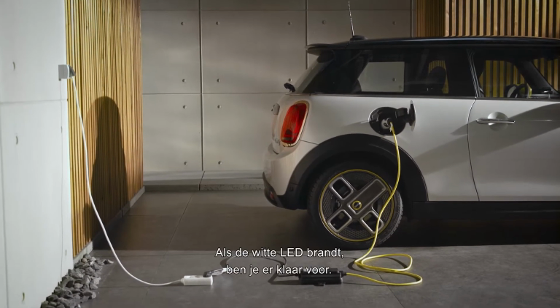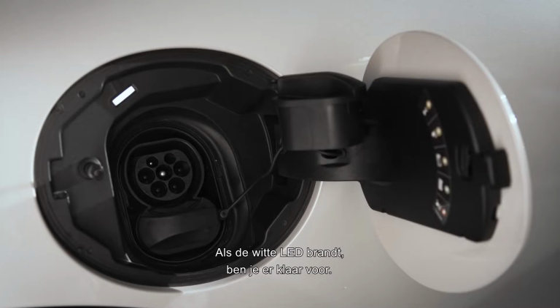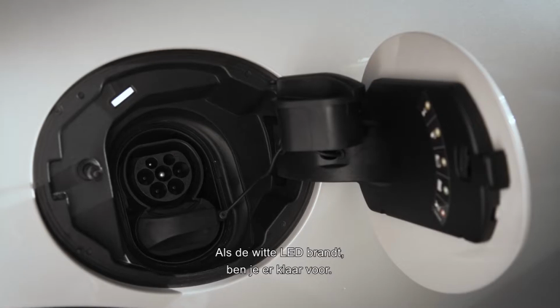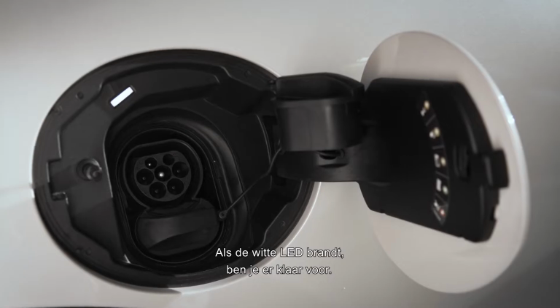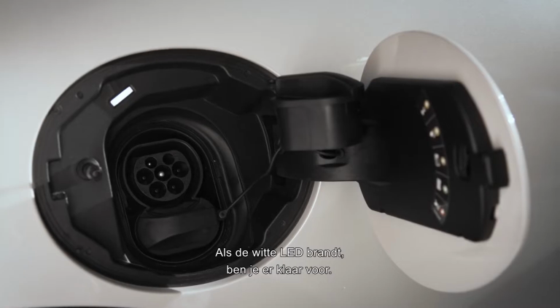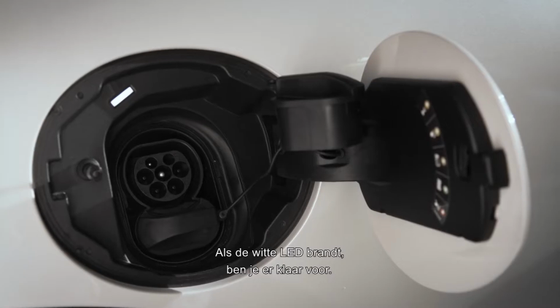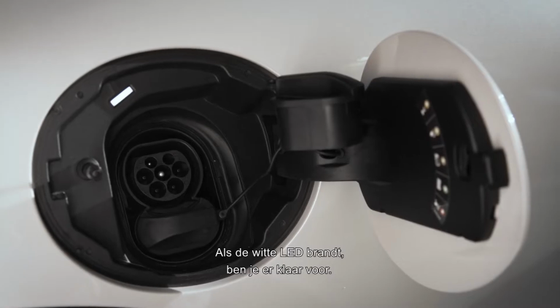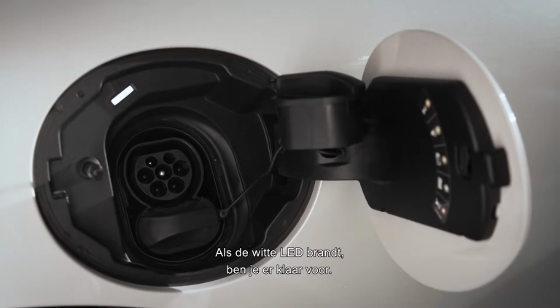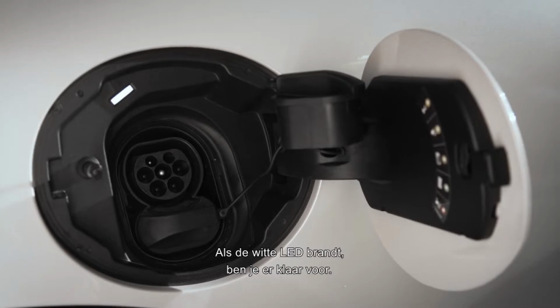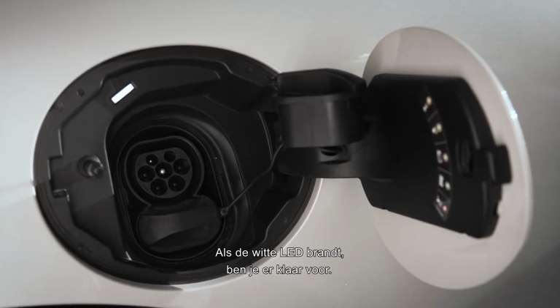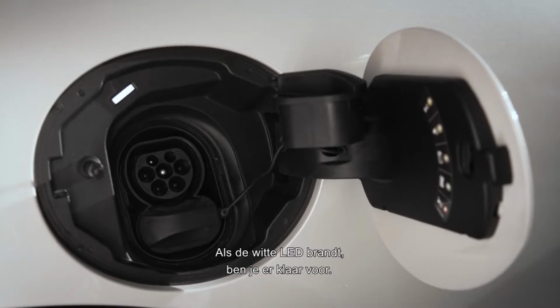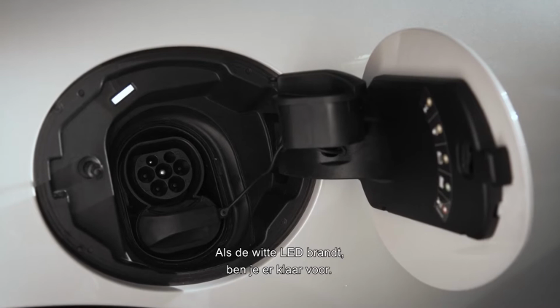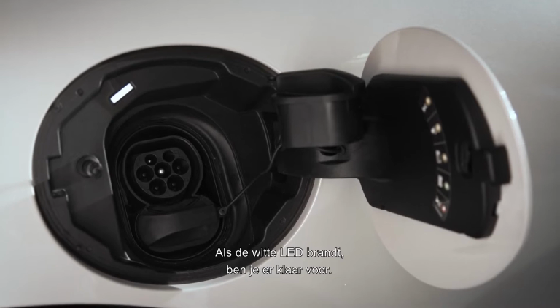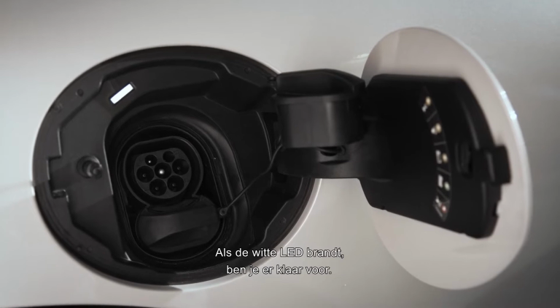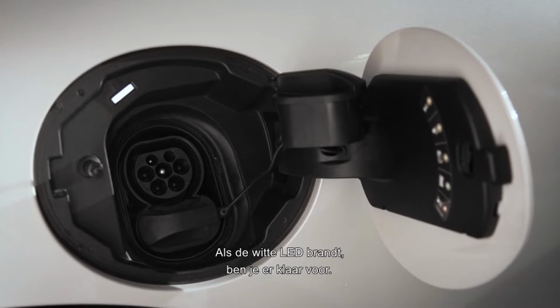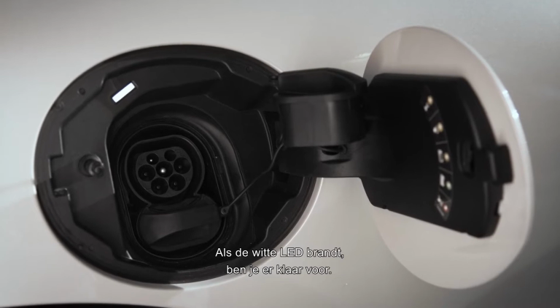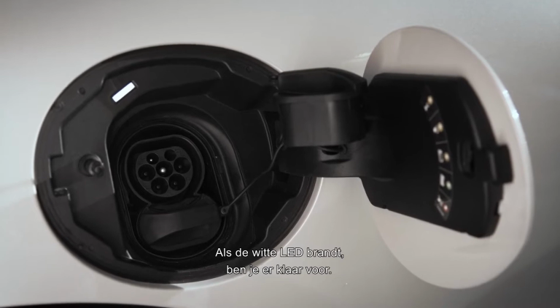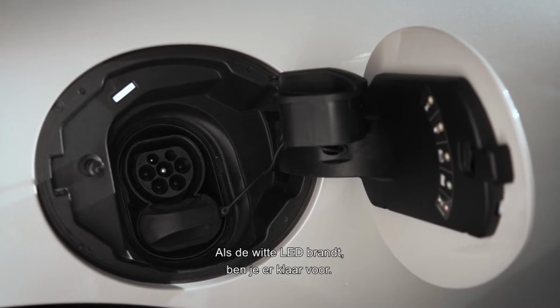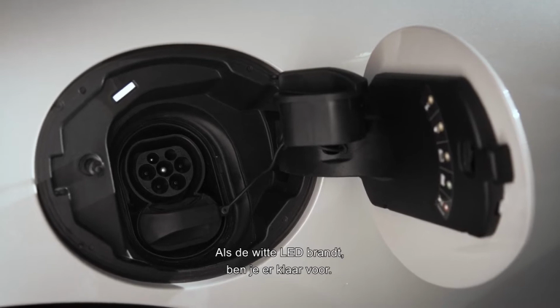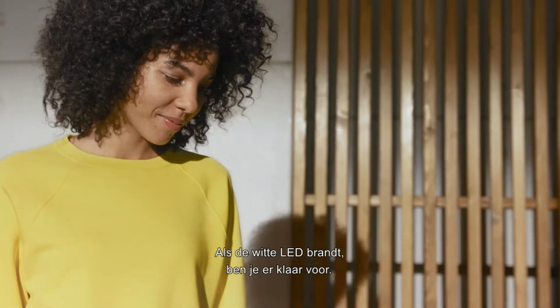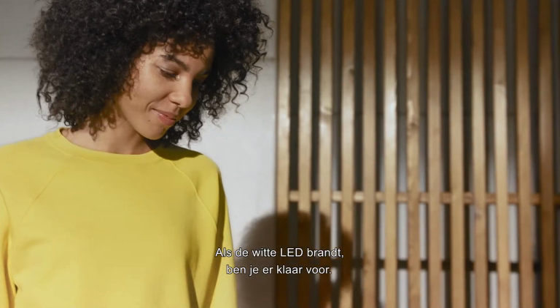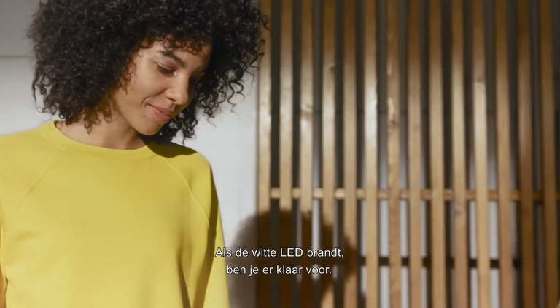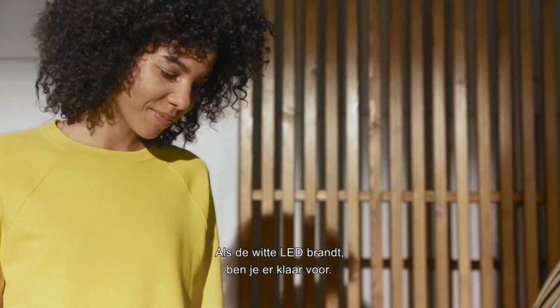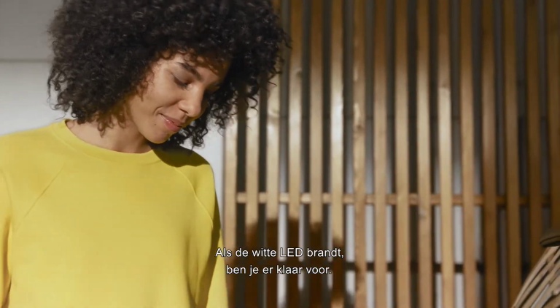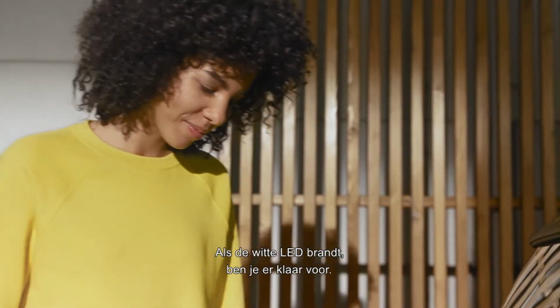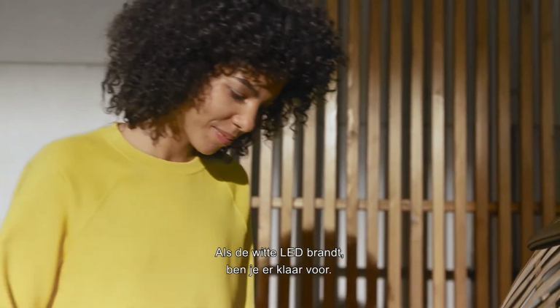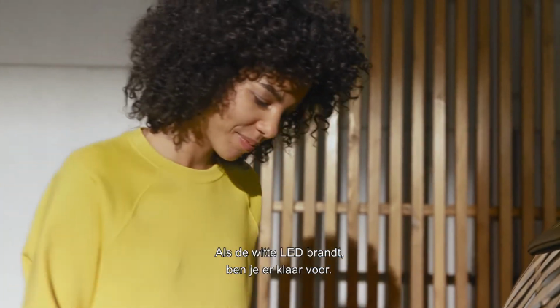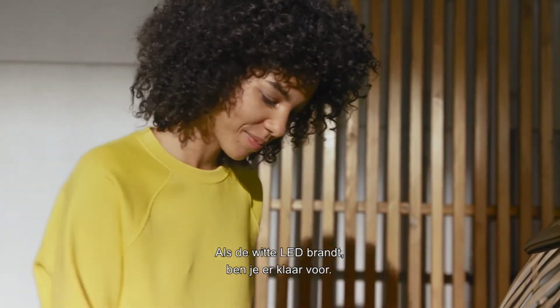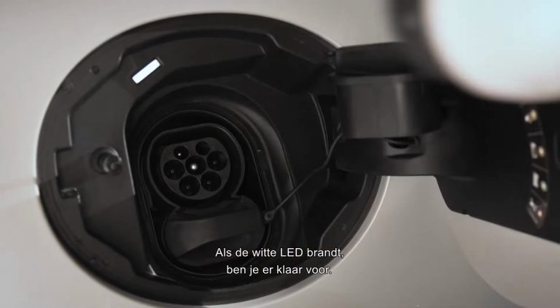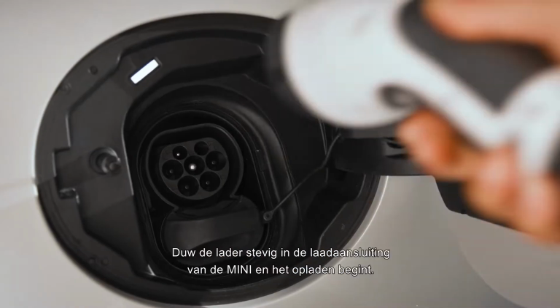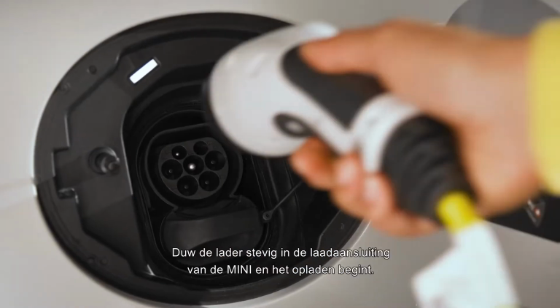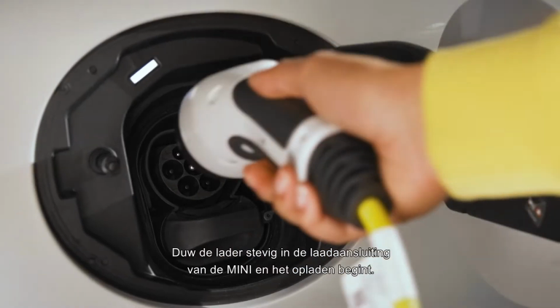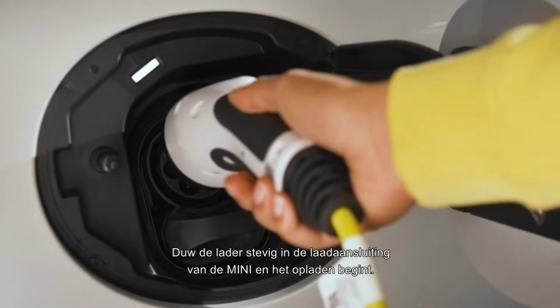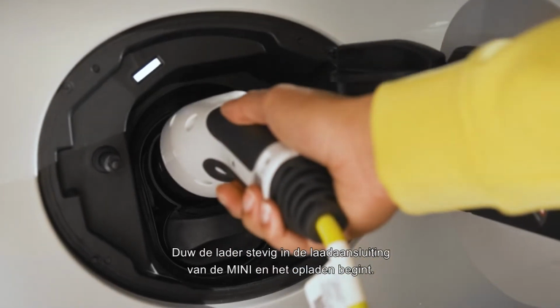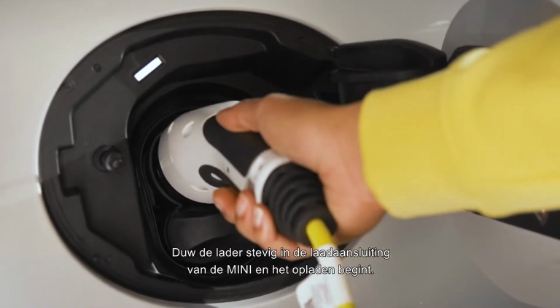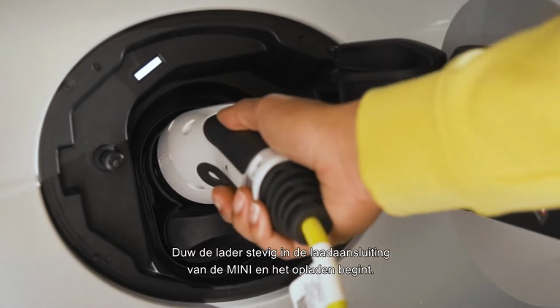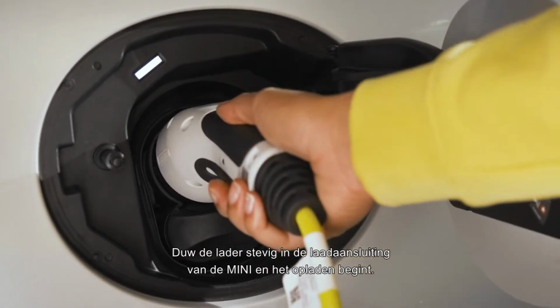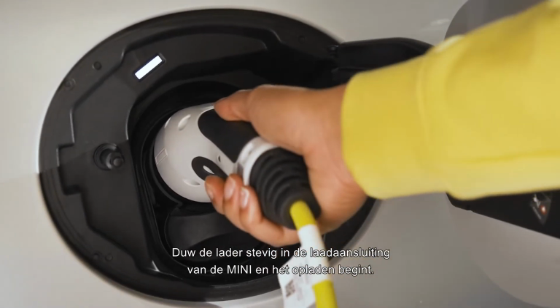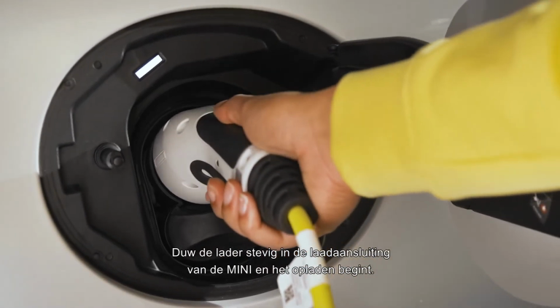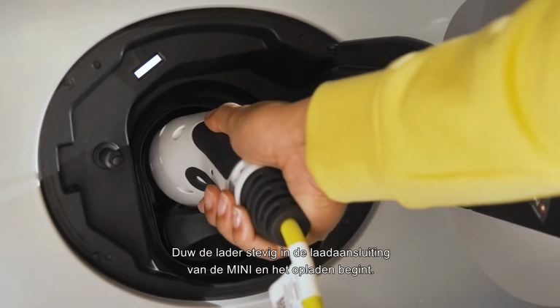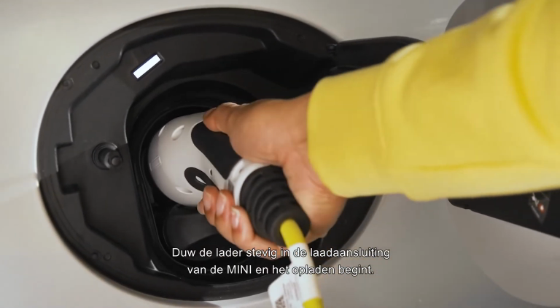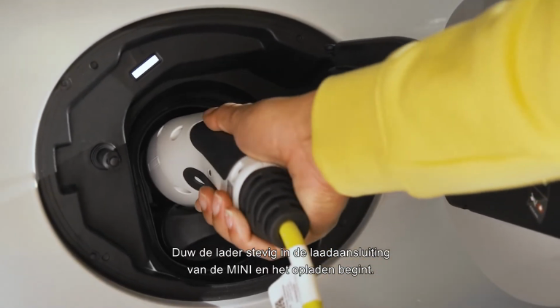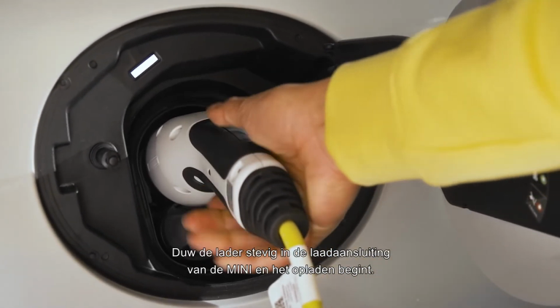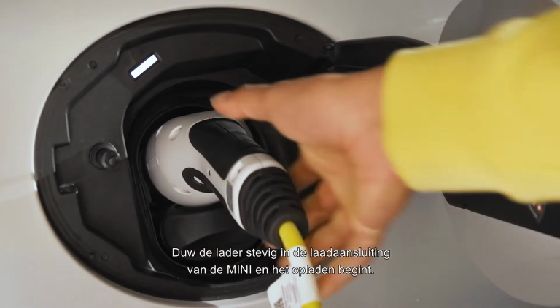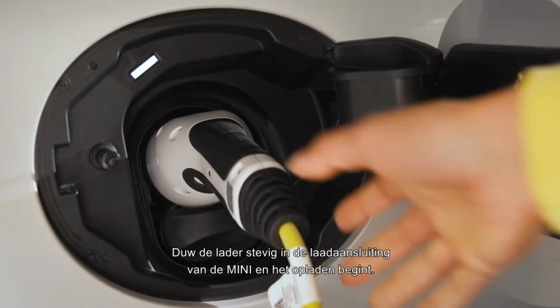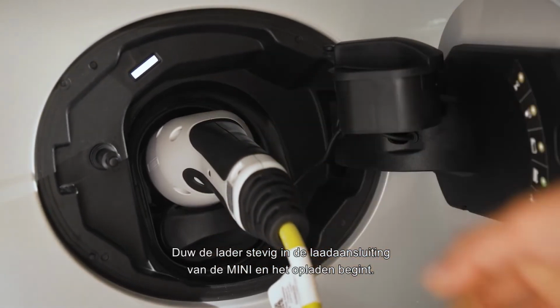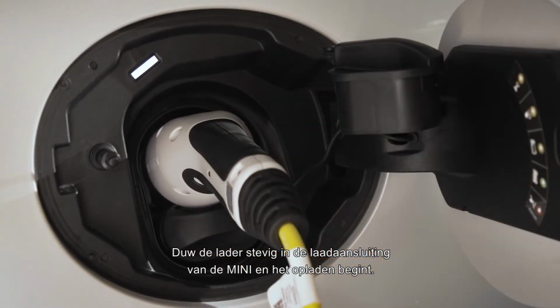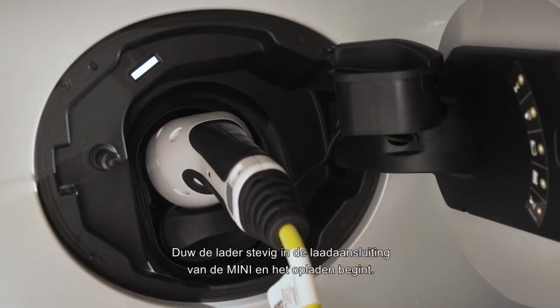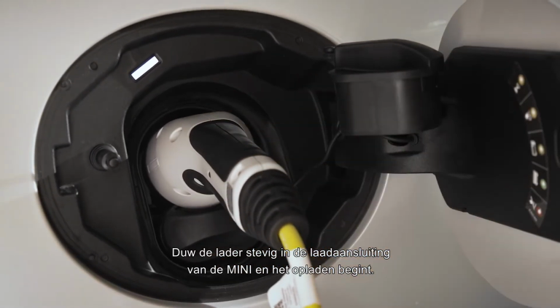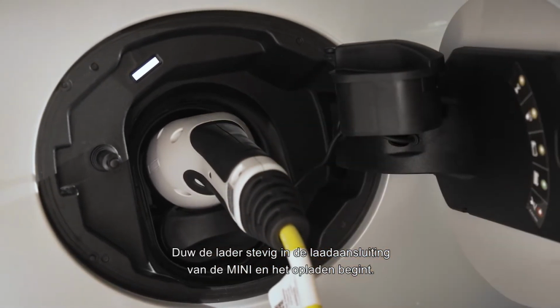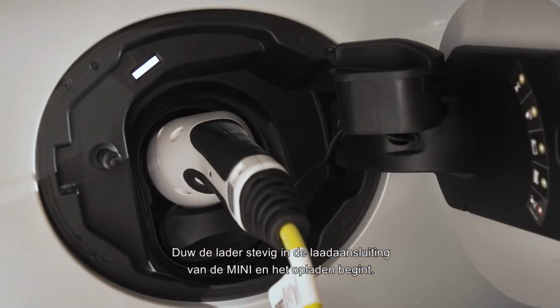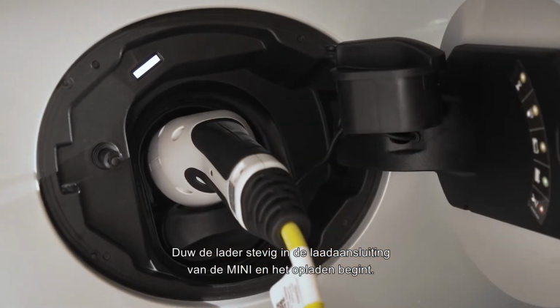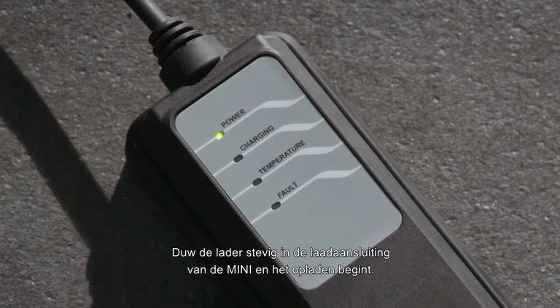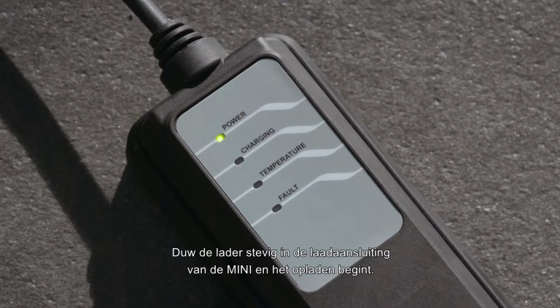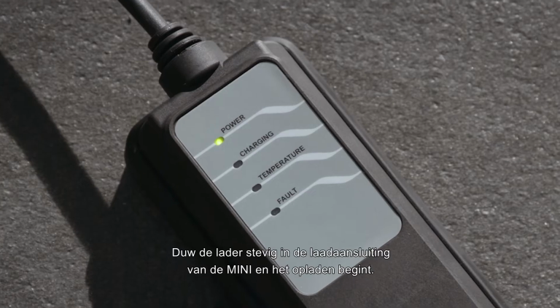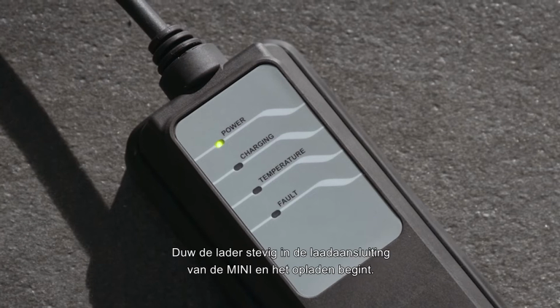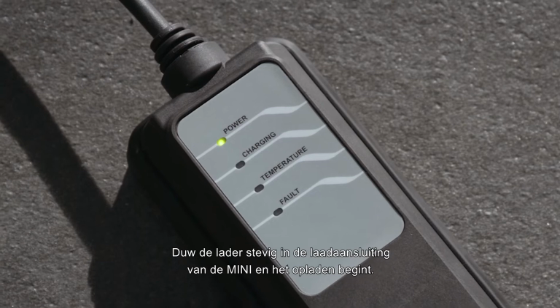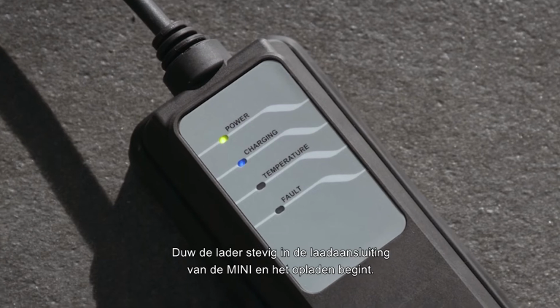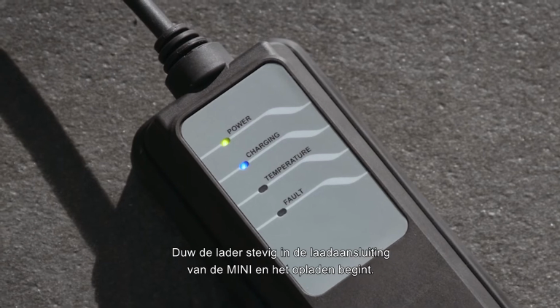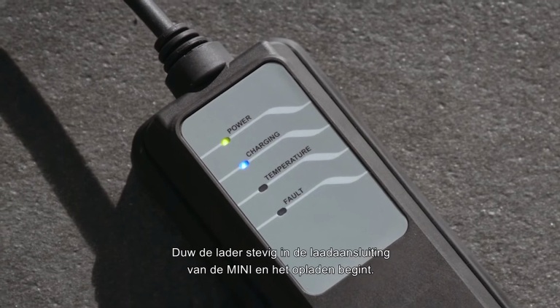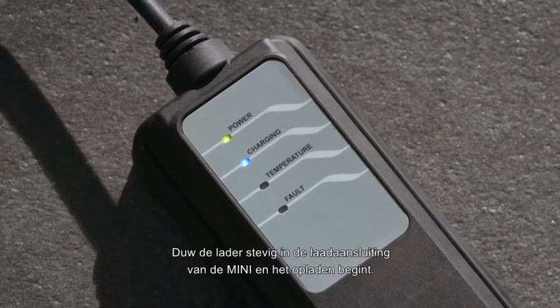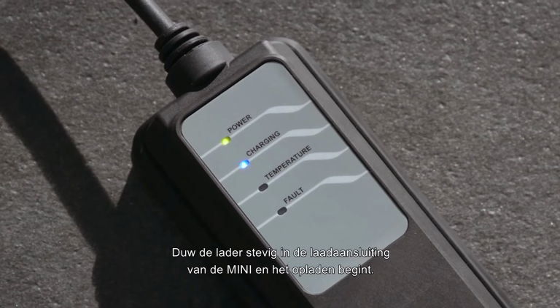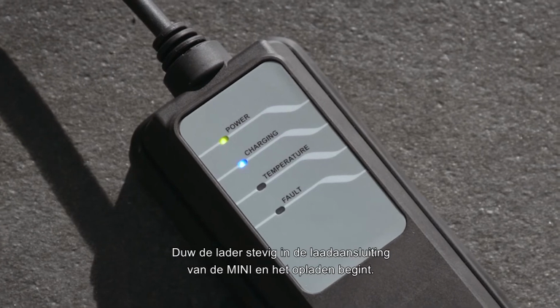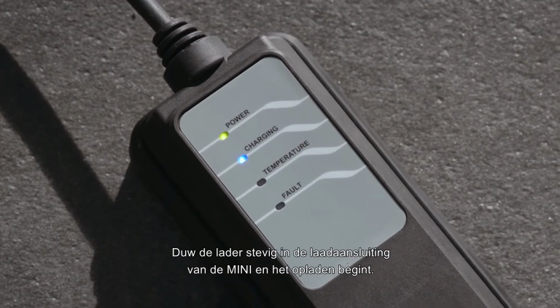When the white LED lights up, you are ready. Plug firmly into the charging socket on the Mini and charging starts.